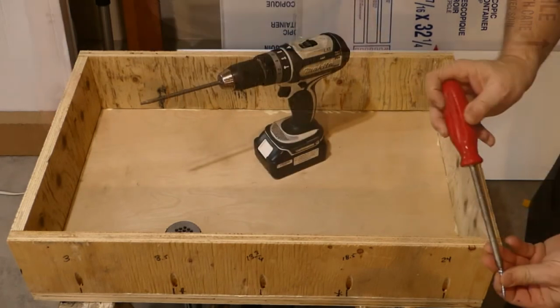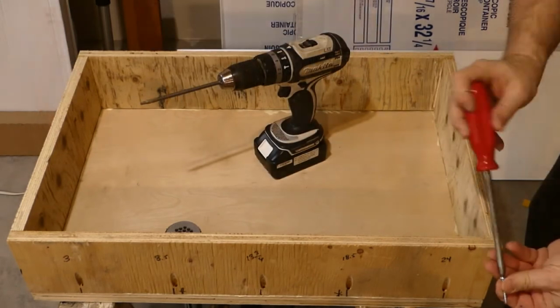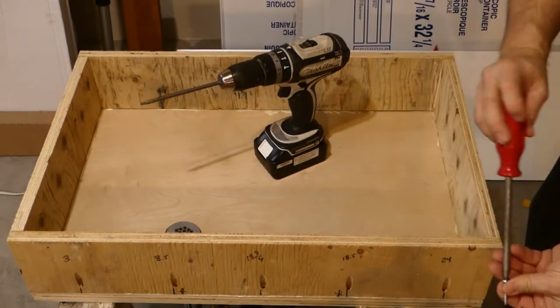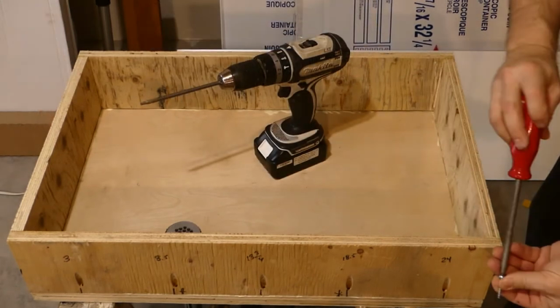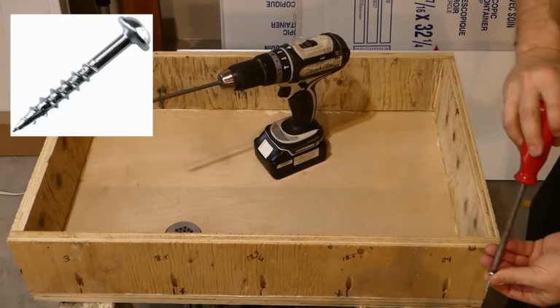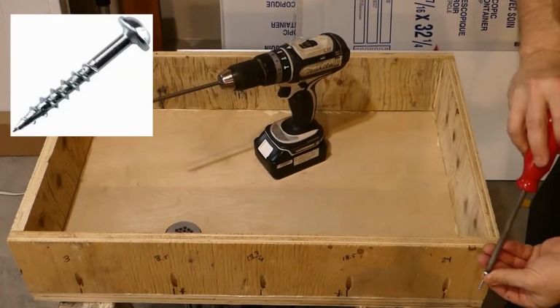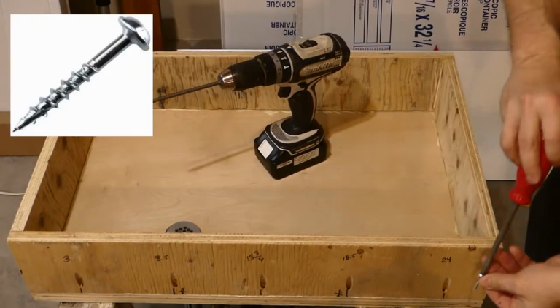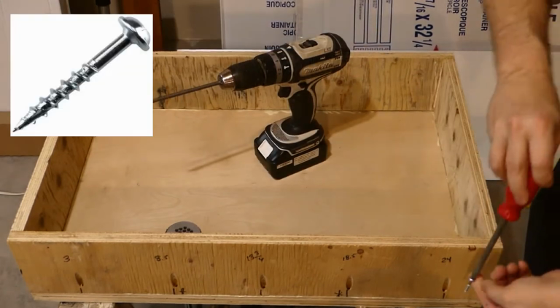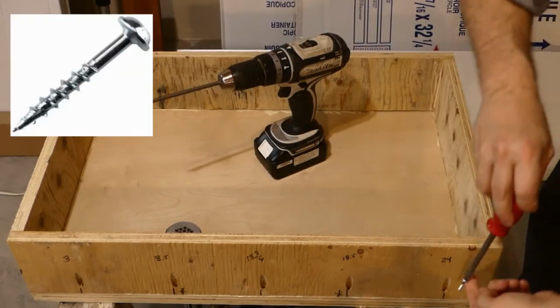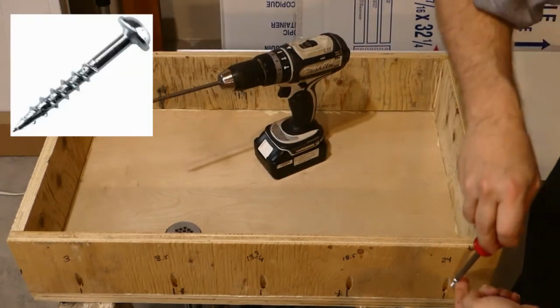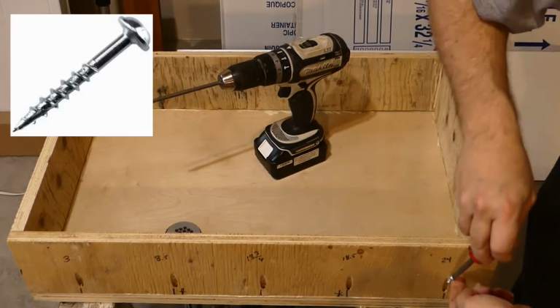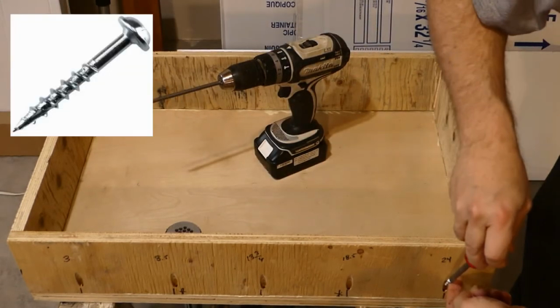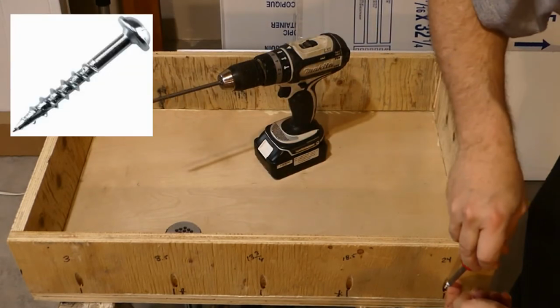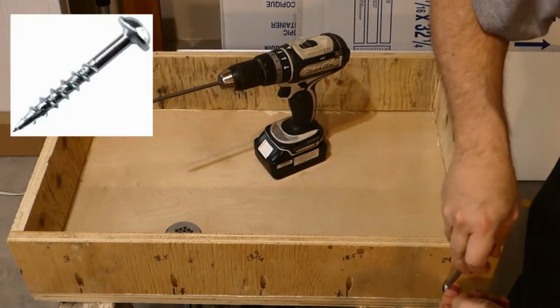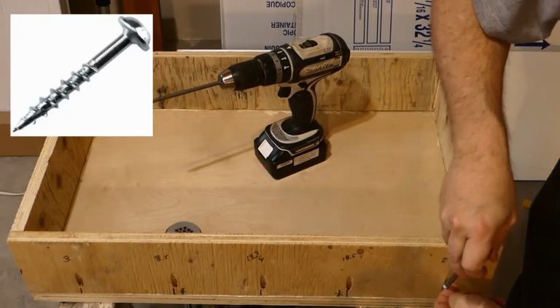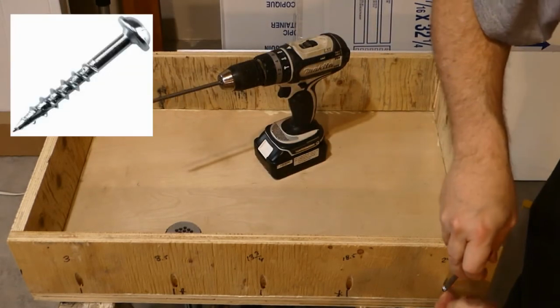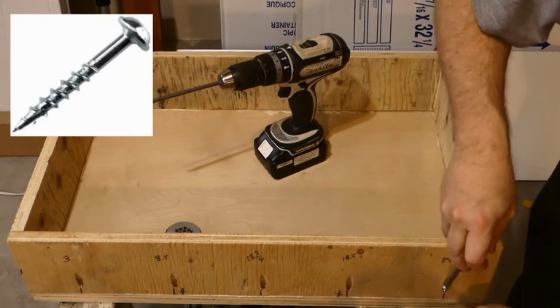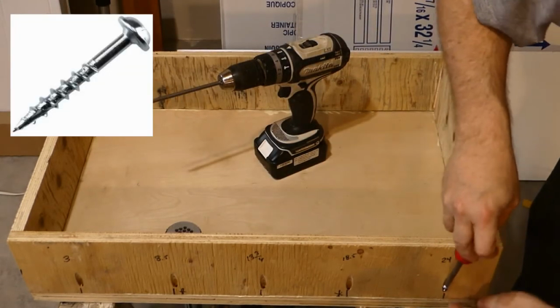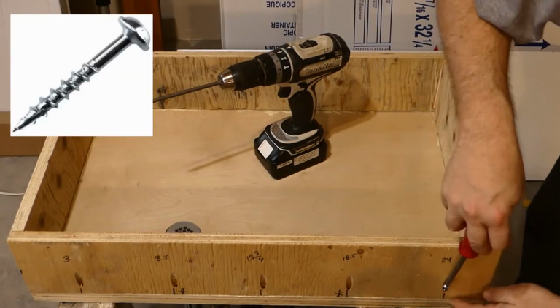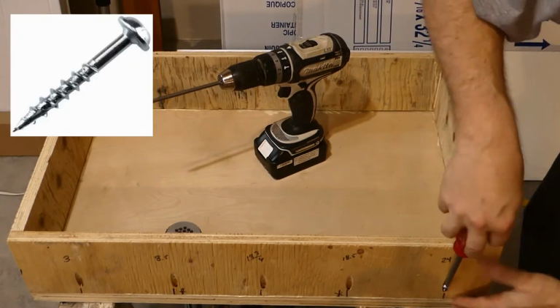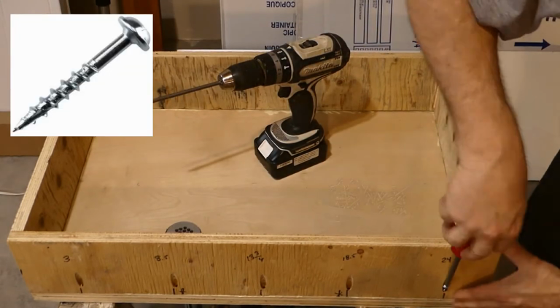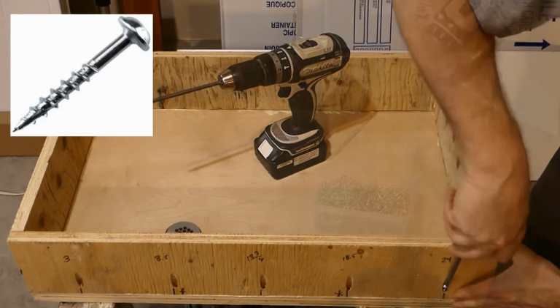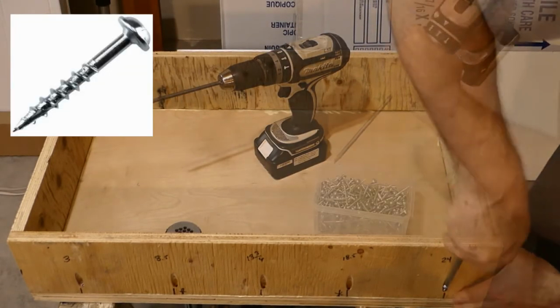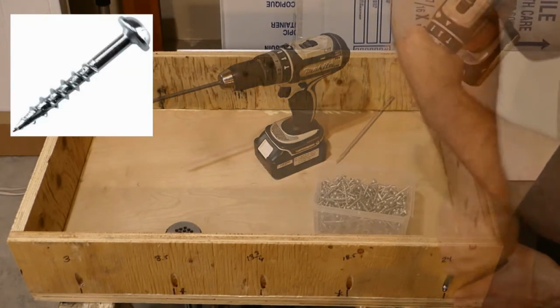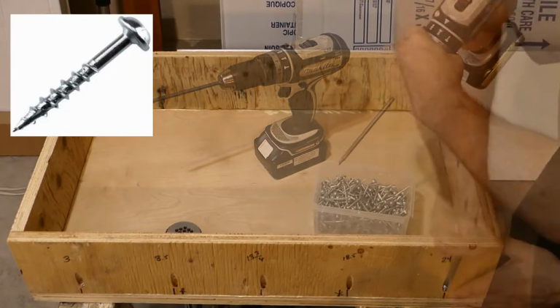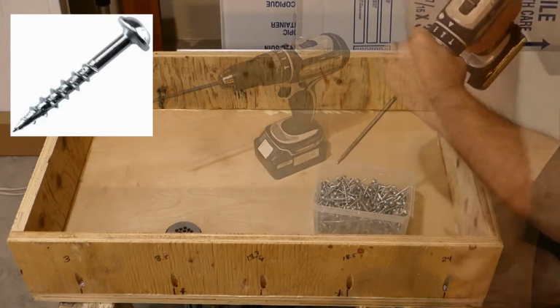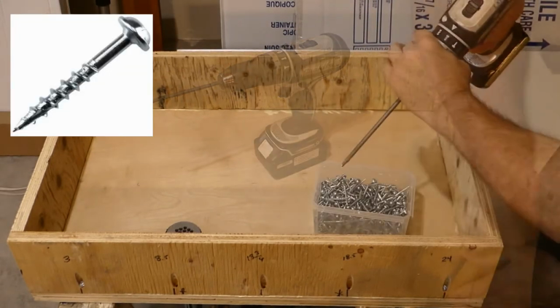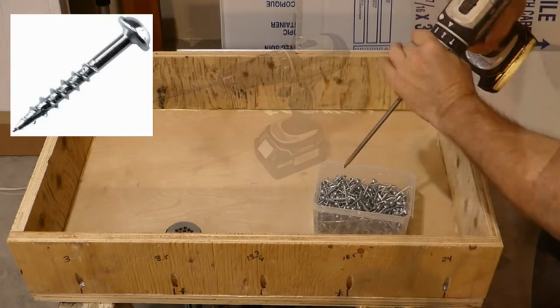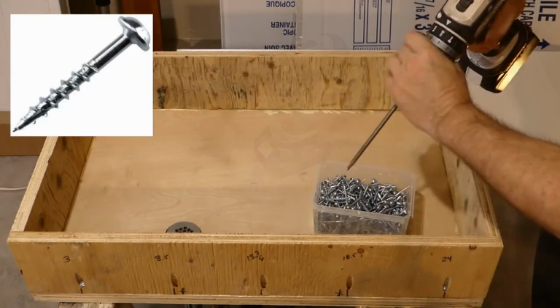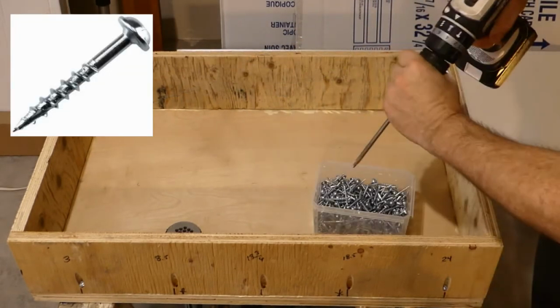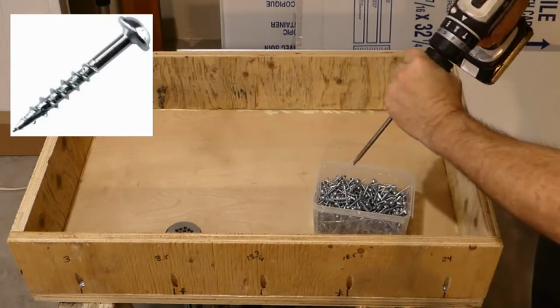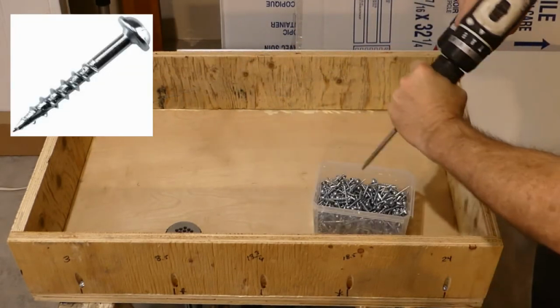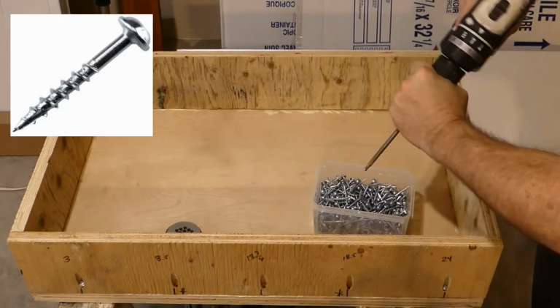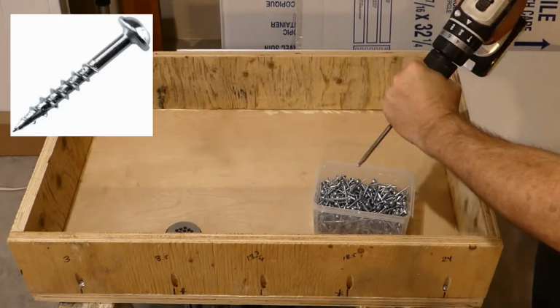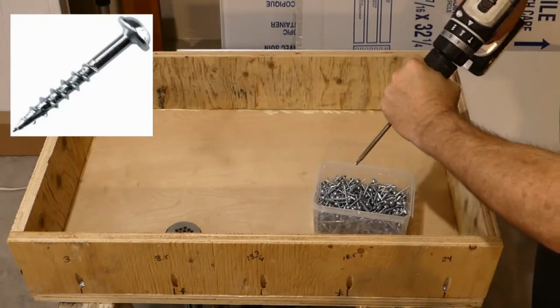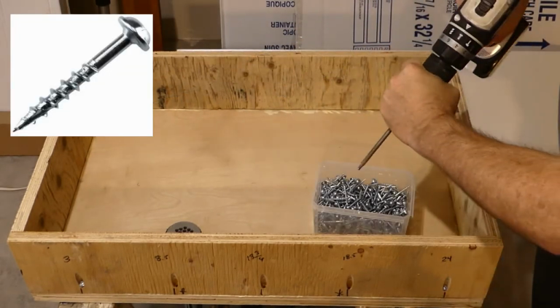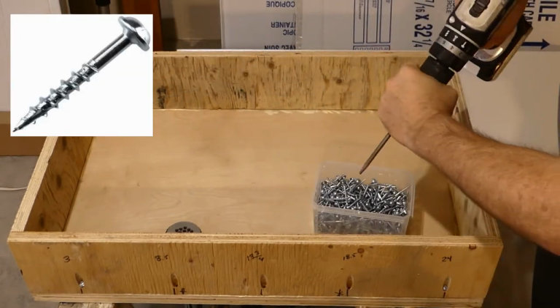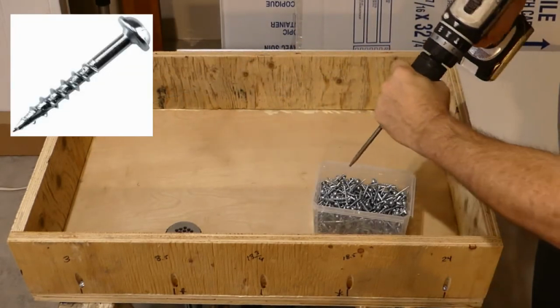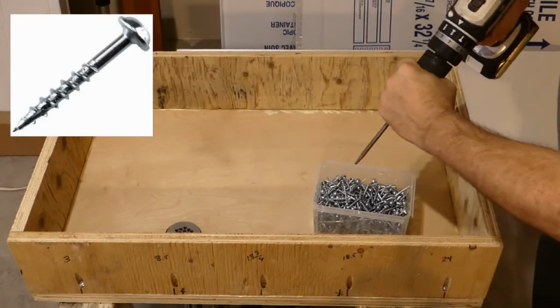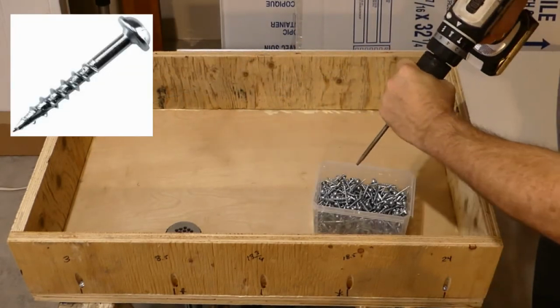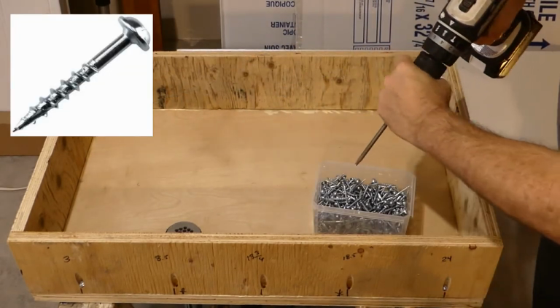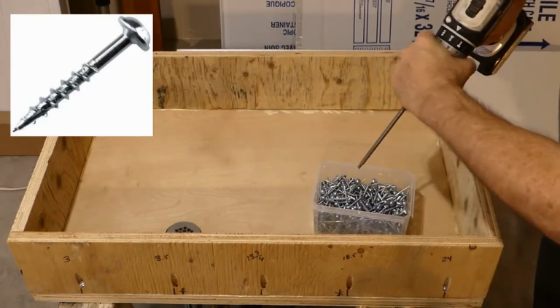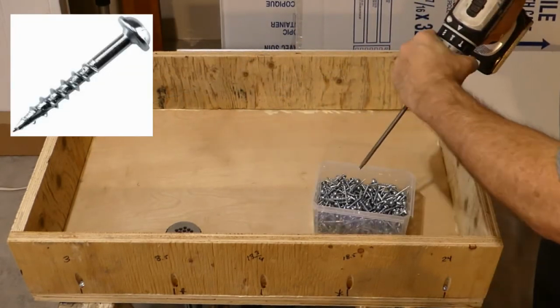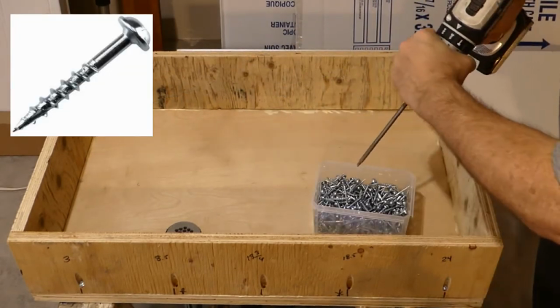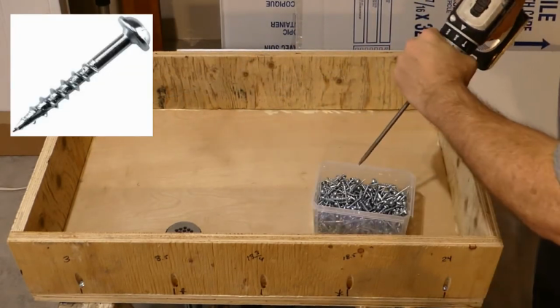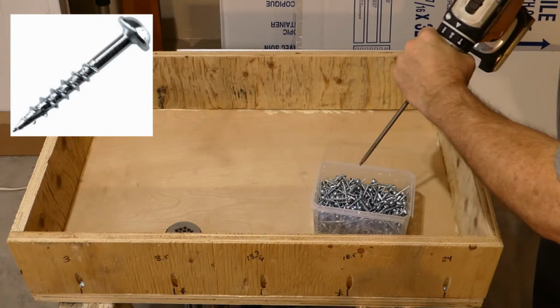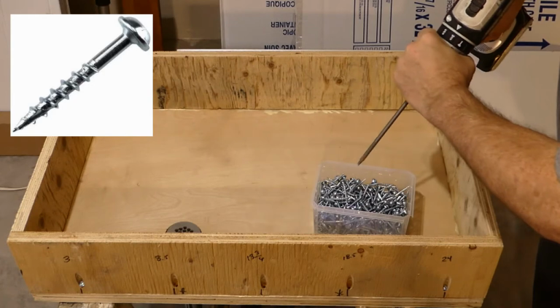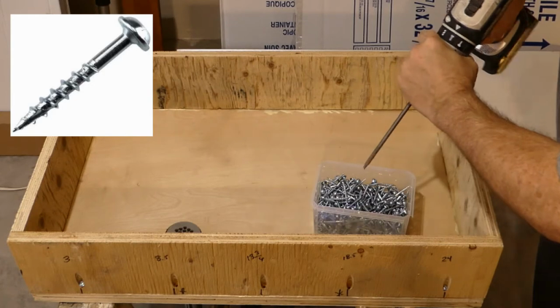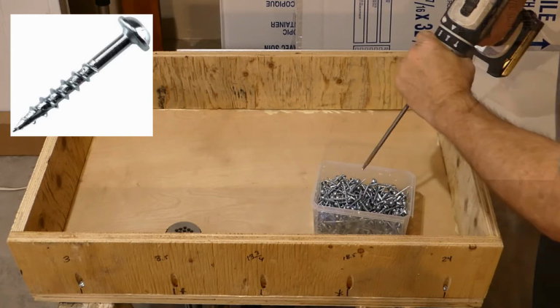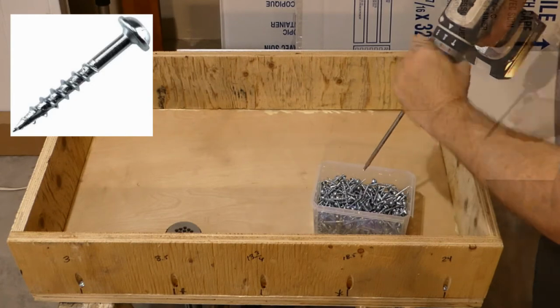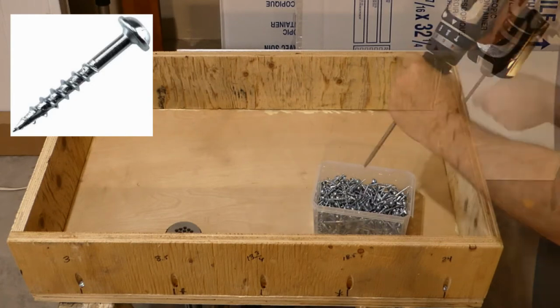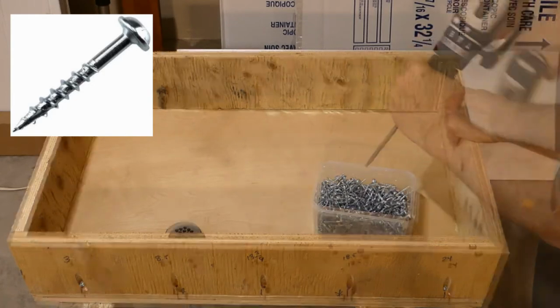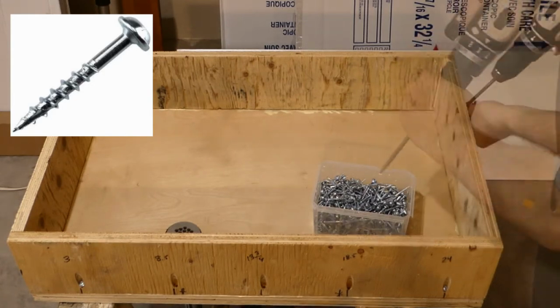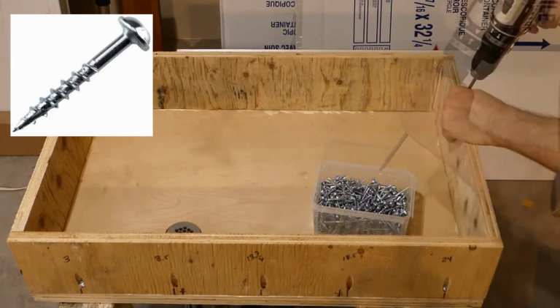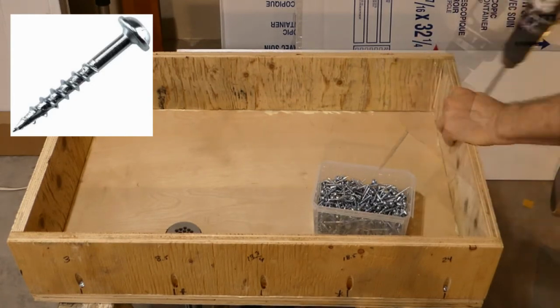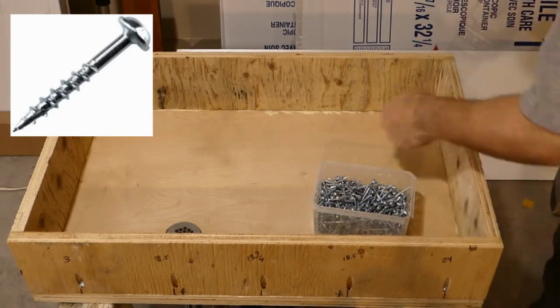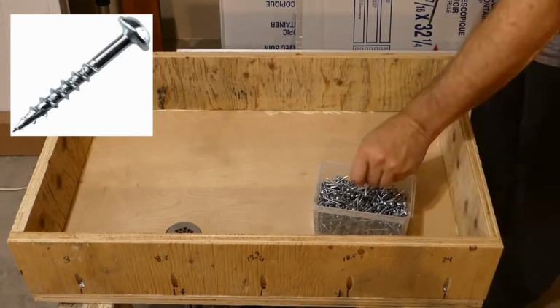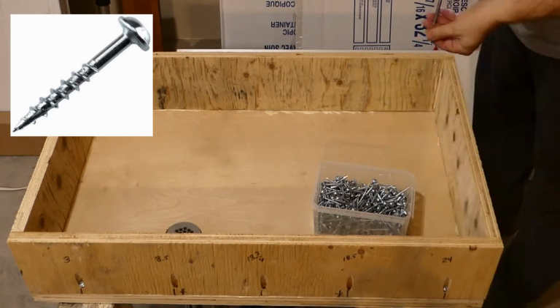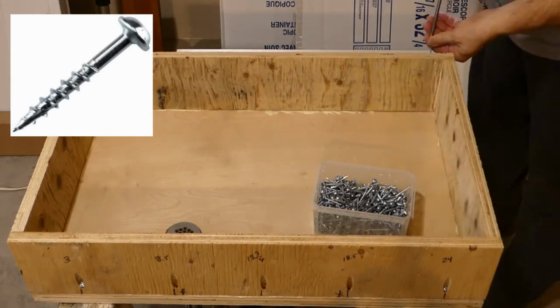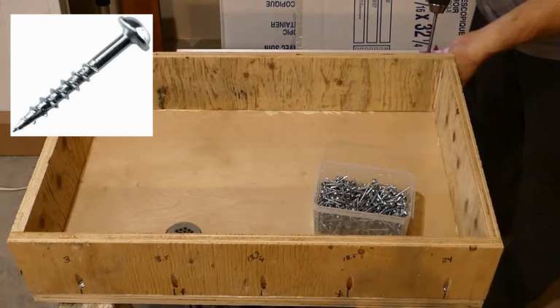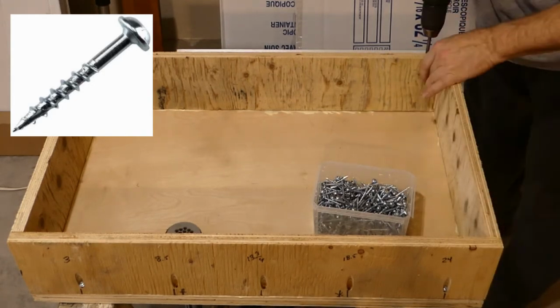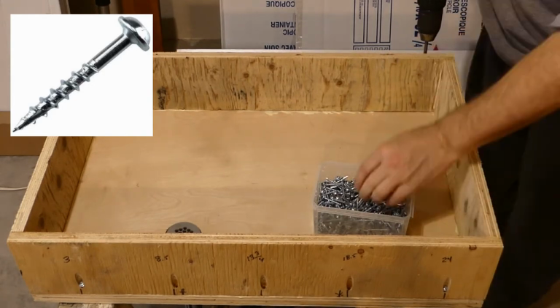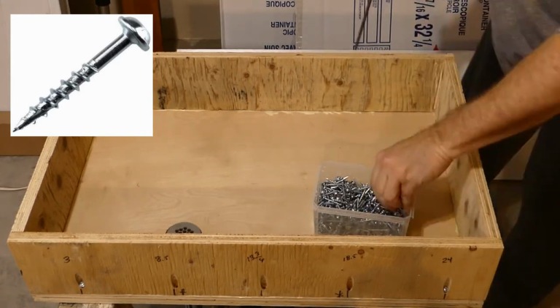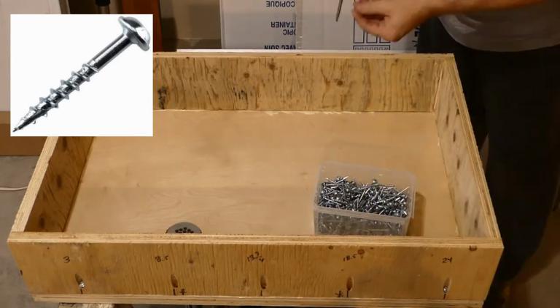Kreg screws are self-tapping and have a wide washer head to prevent screwing too far into the material.